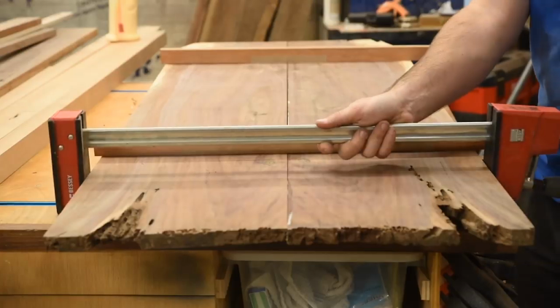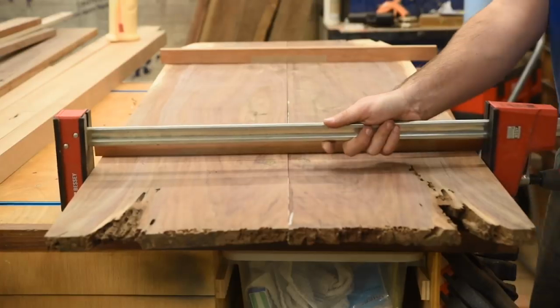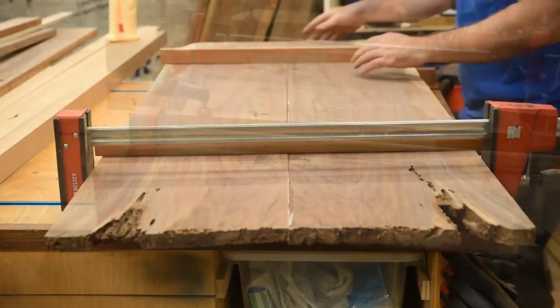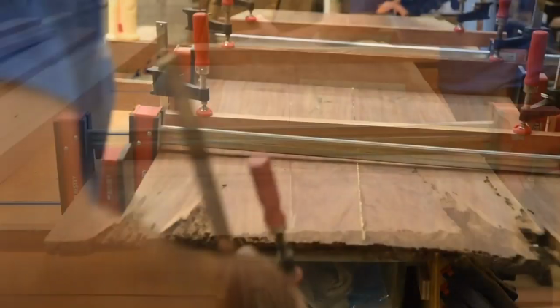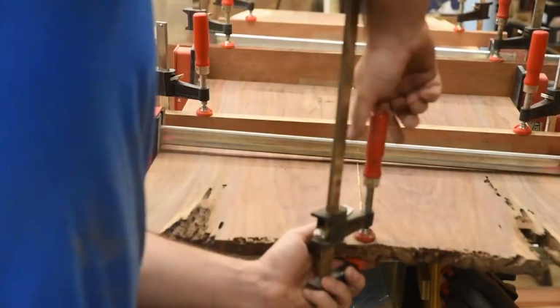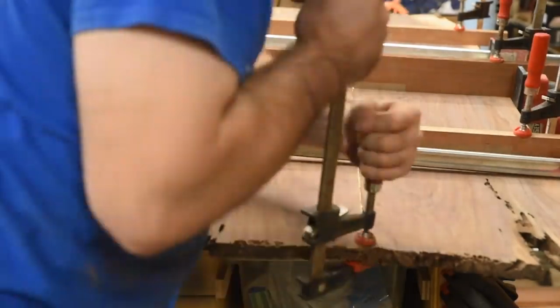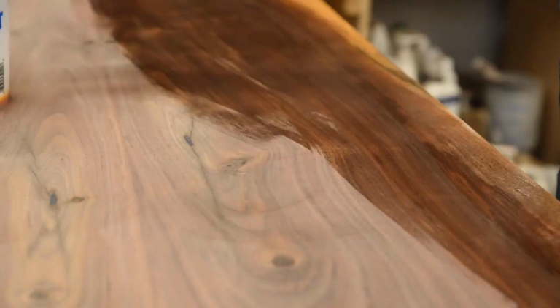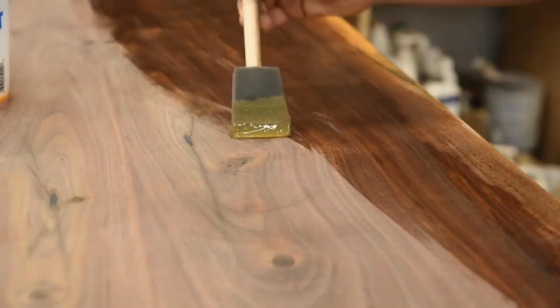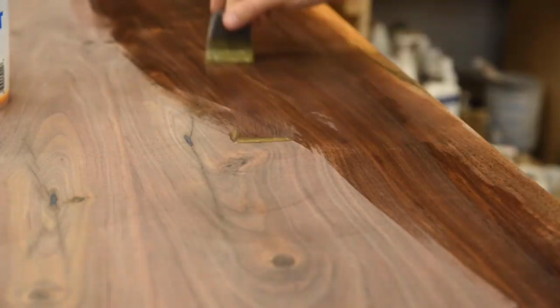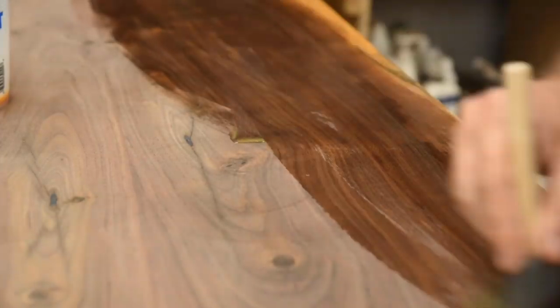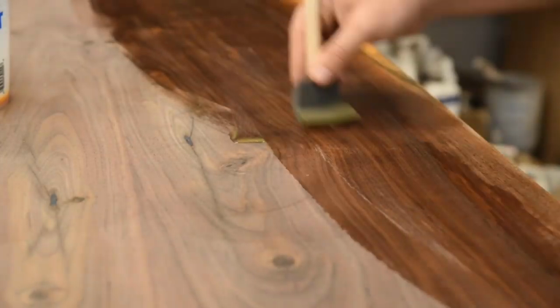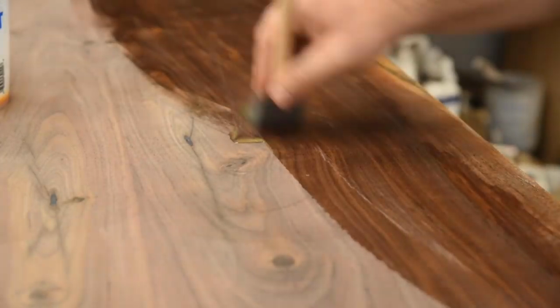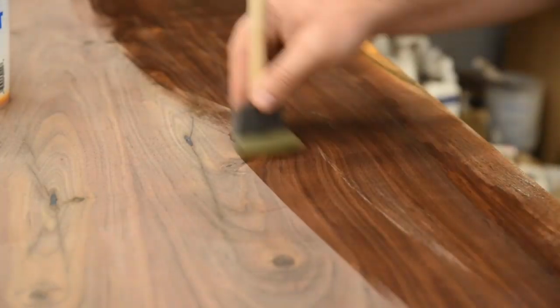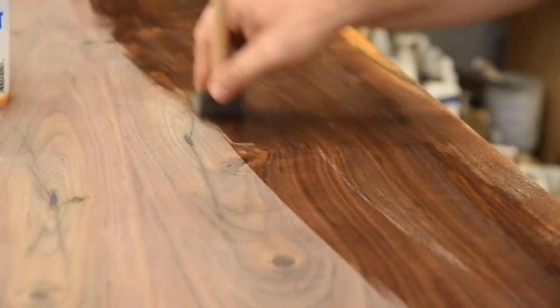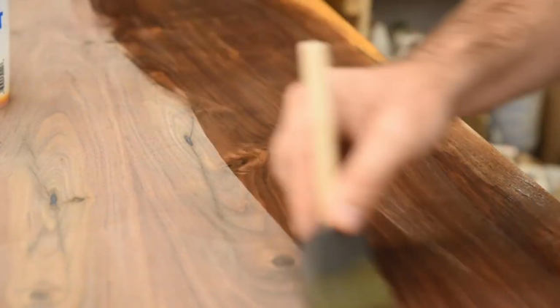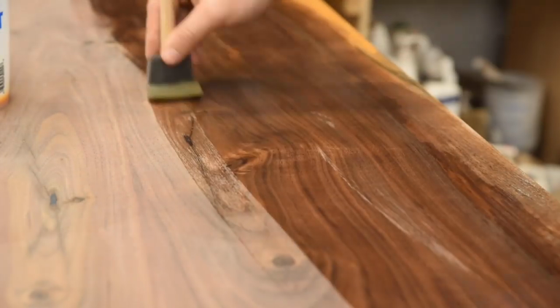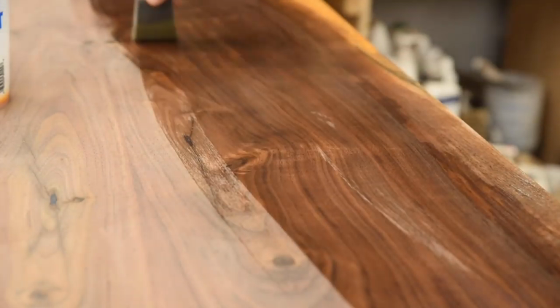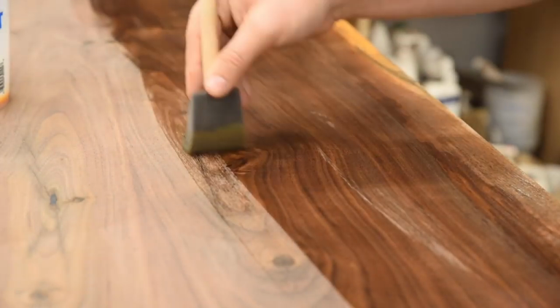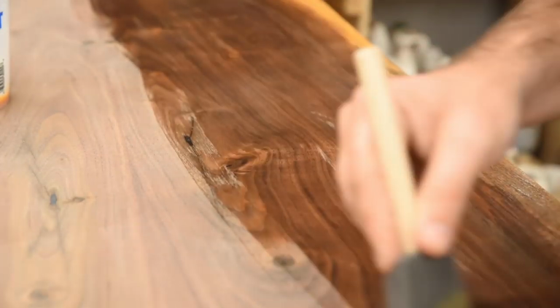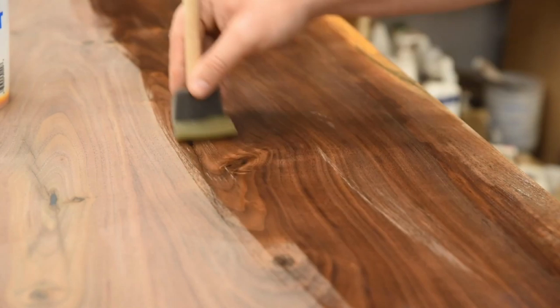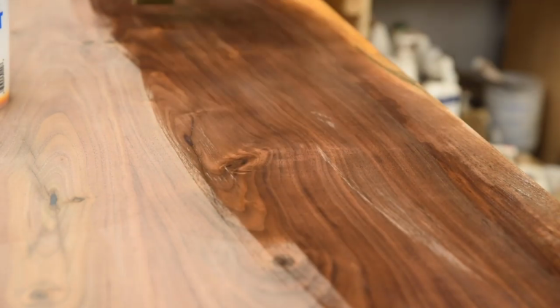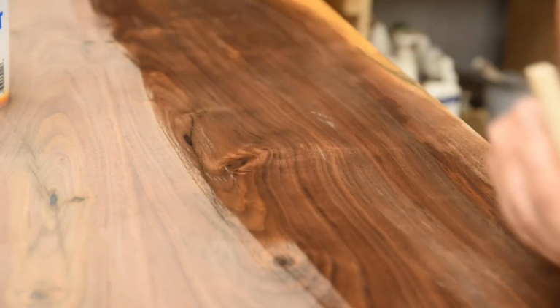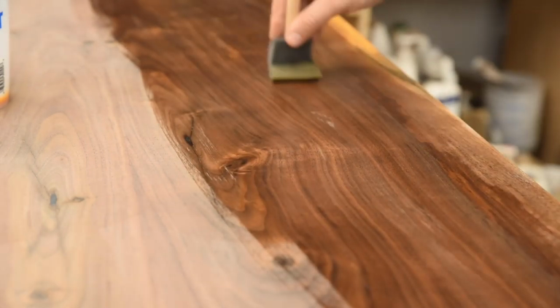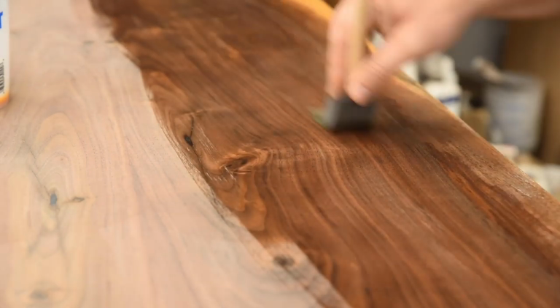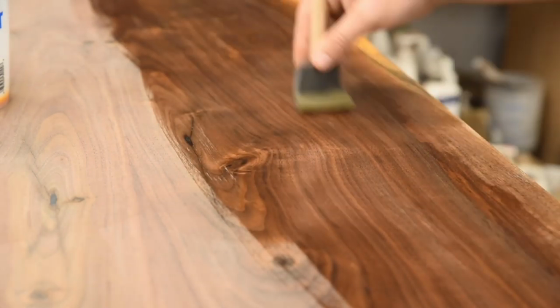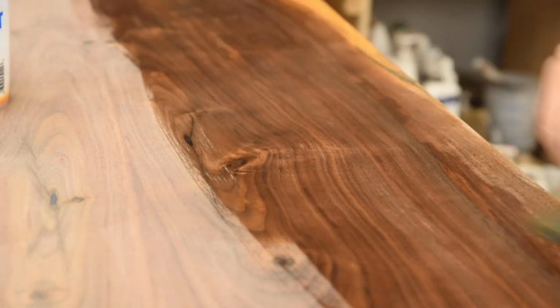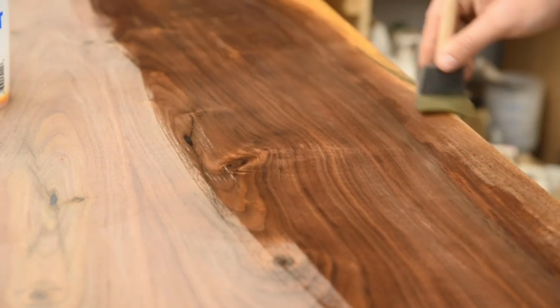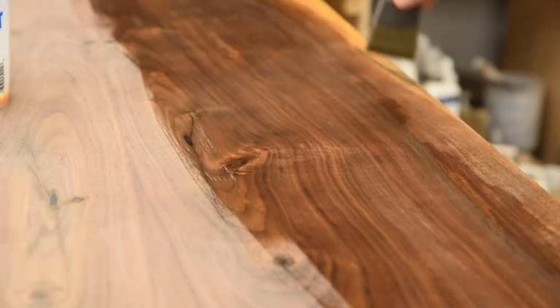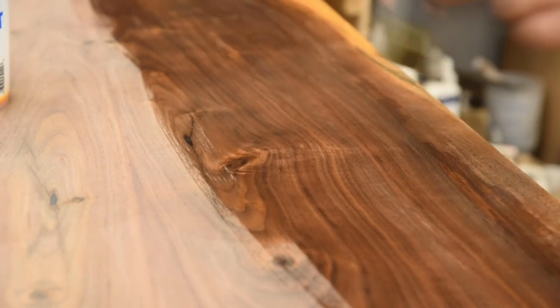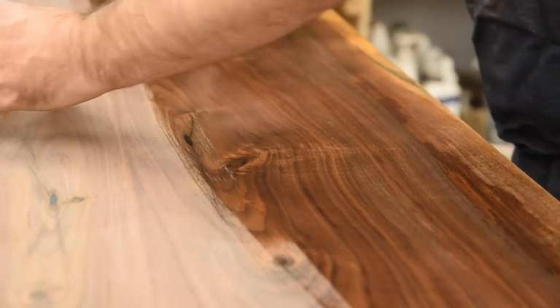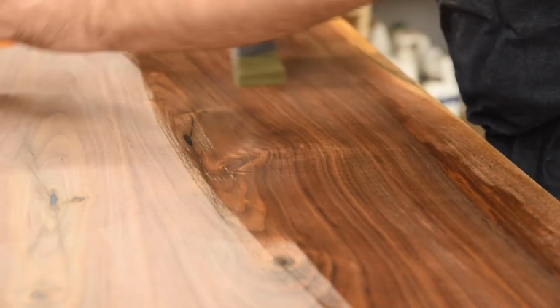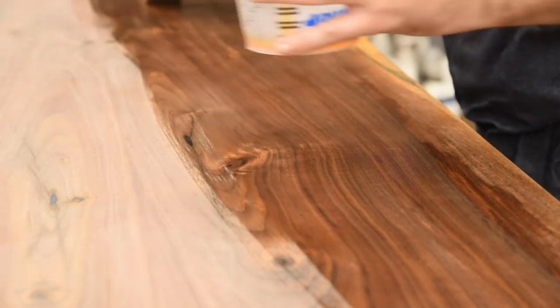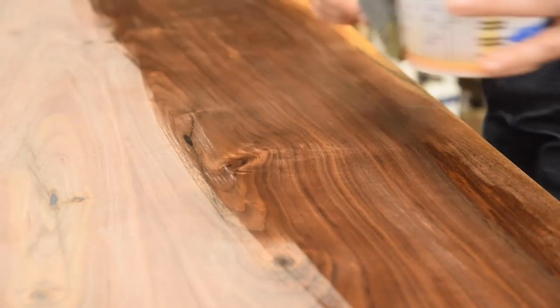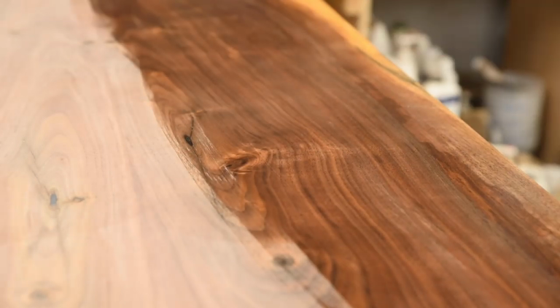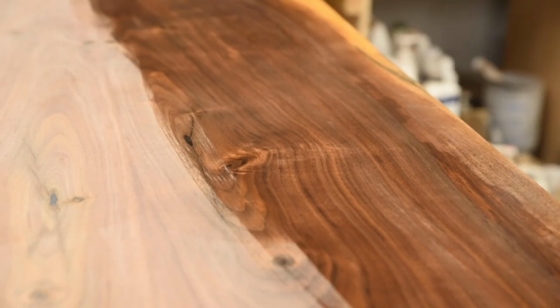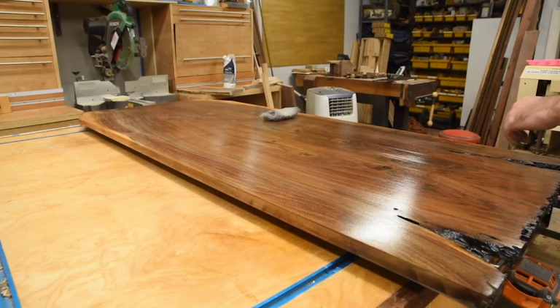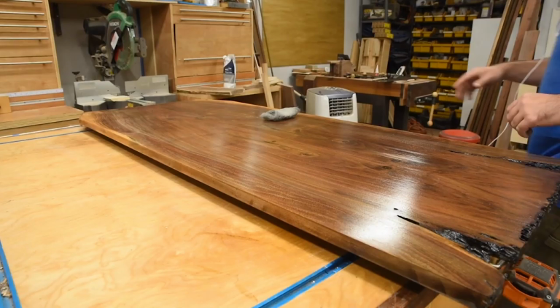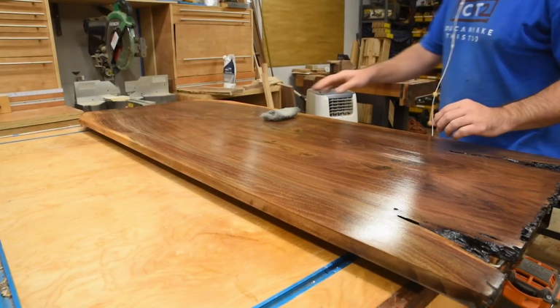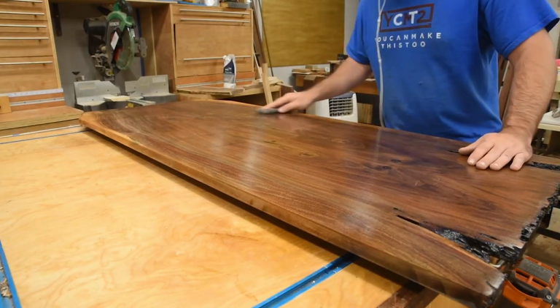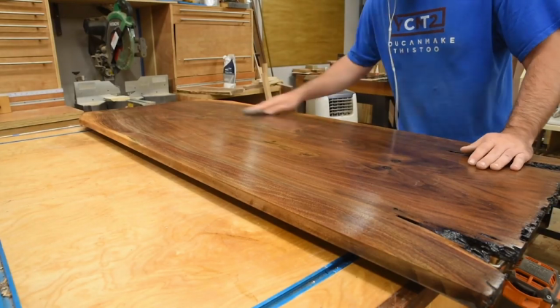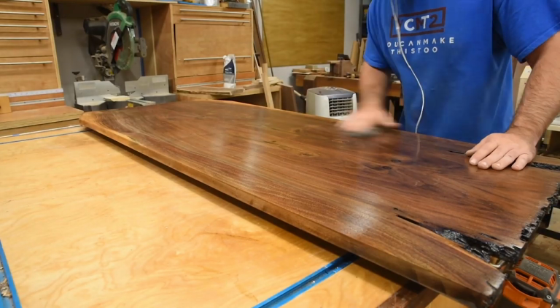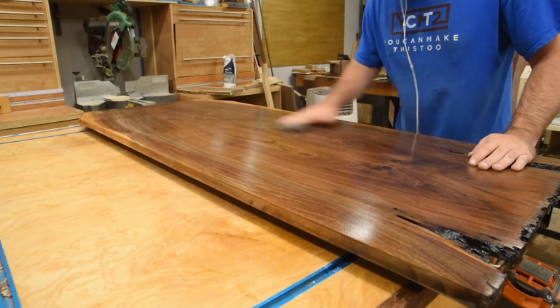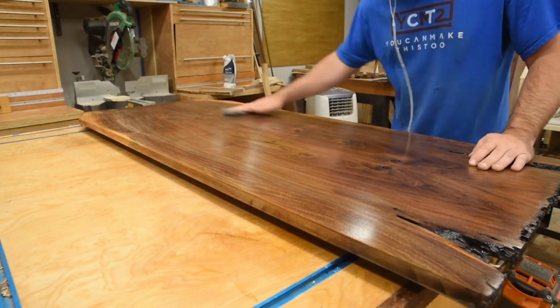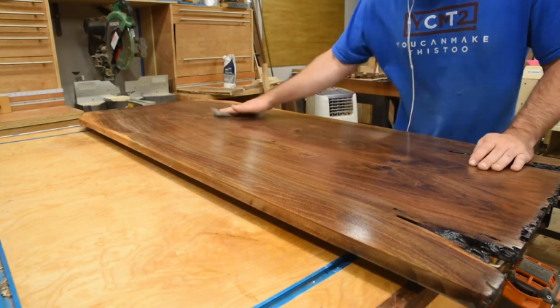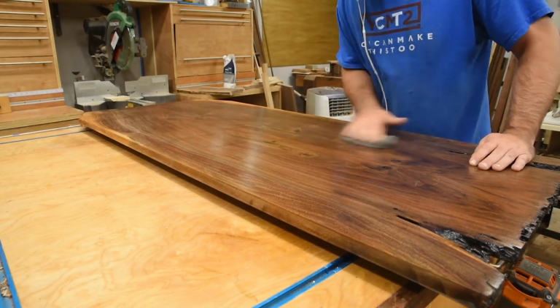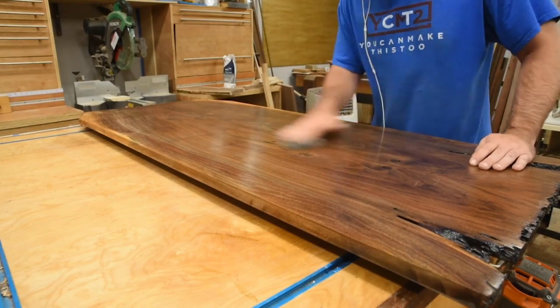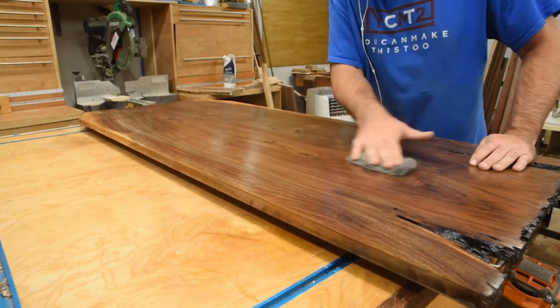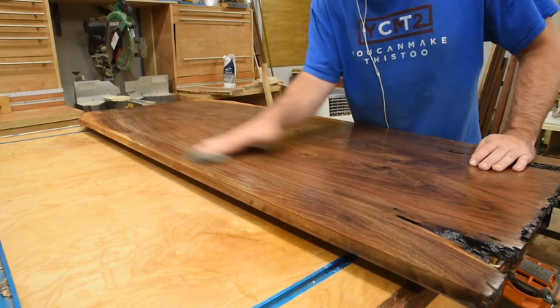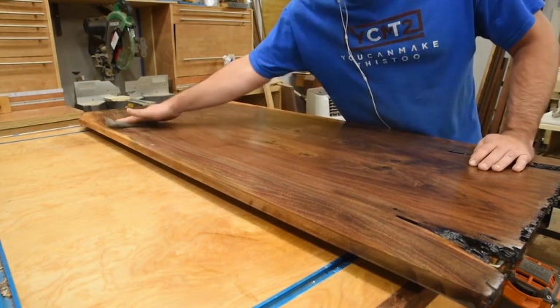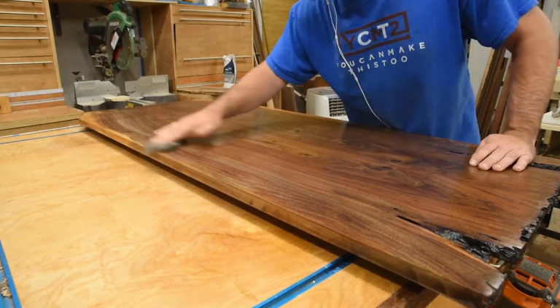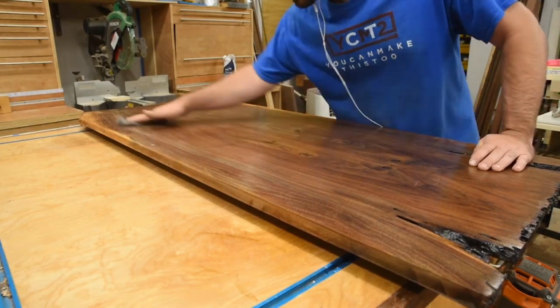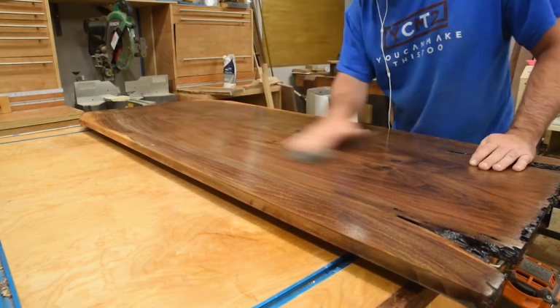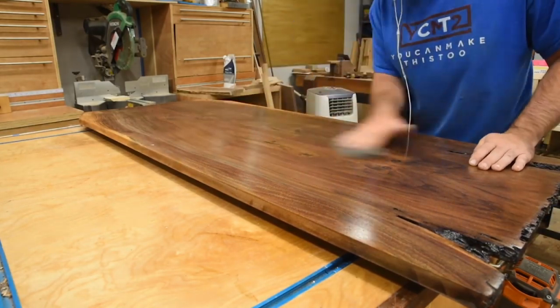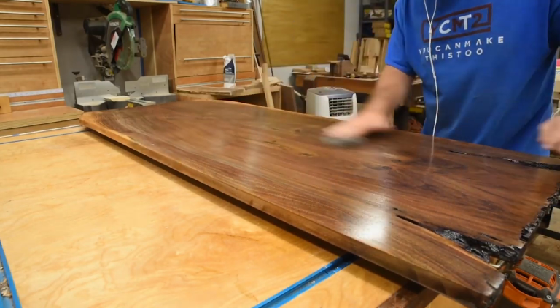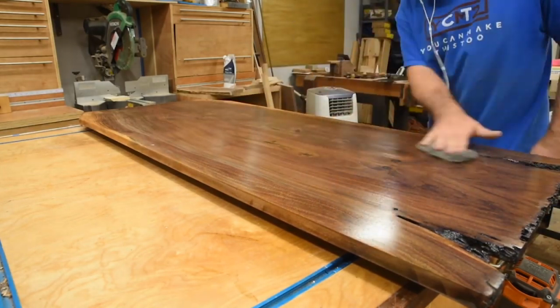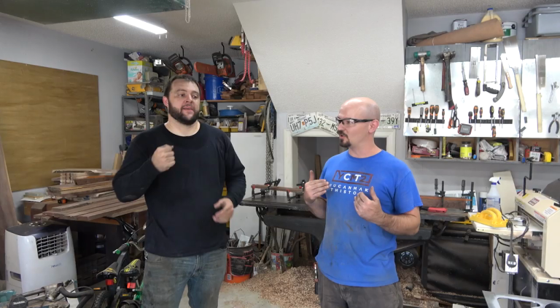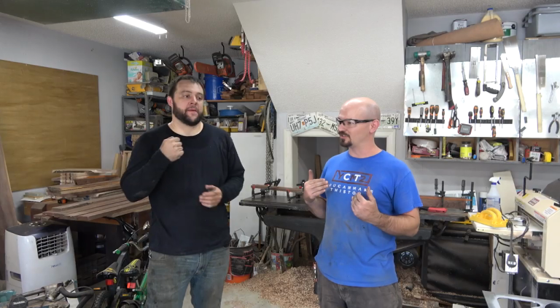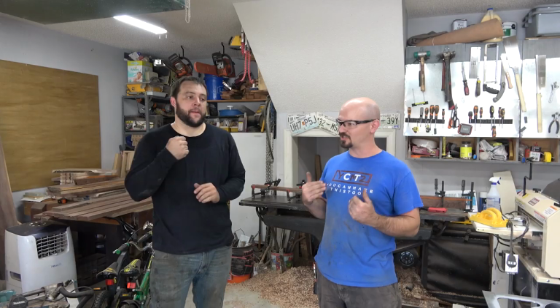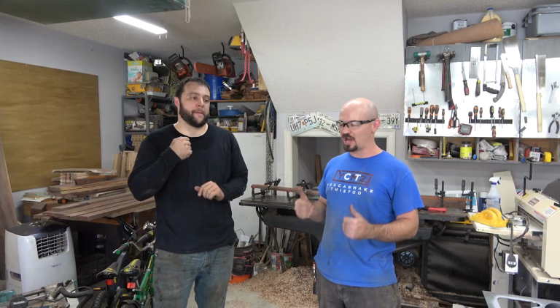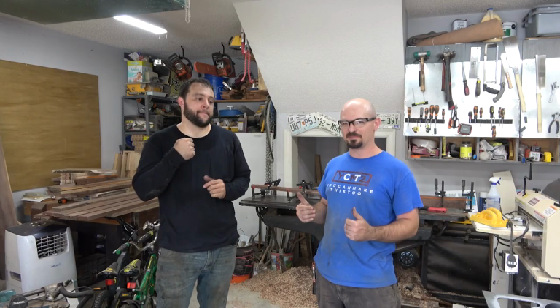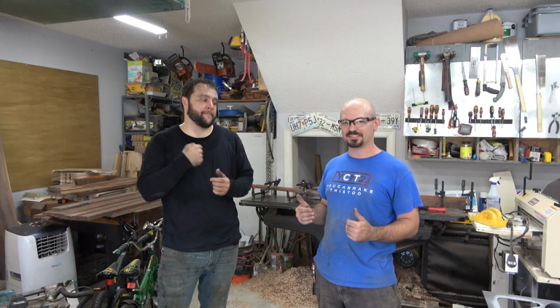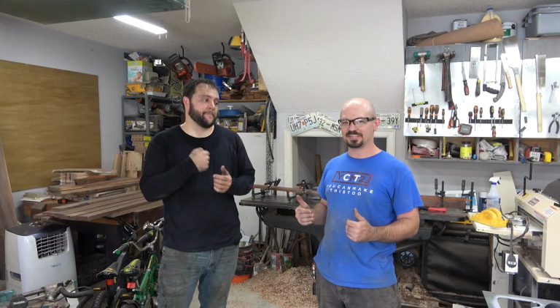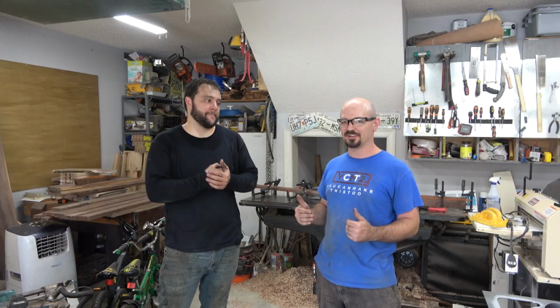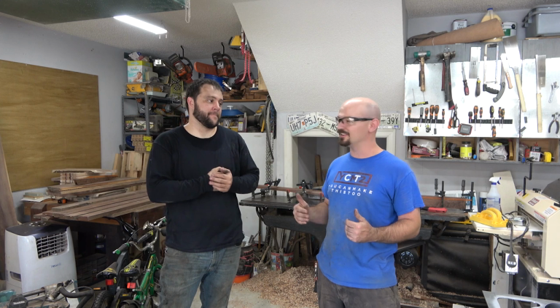We came up with this a few months ago. Rich said, hey, if you make a top, I'll make a base — I'm coming through, we'll put it together. I said that sounds great. So the top is here.